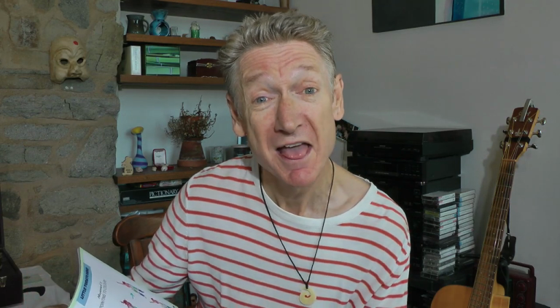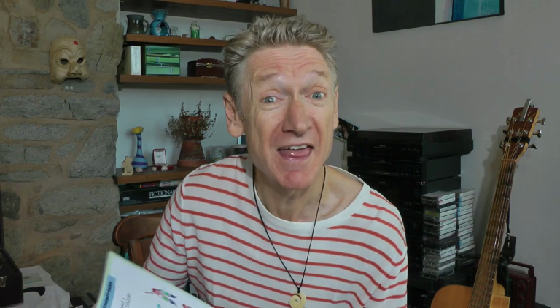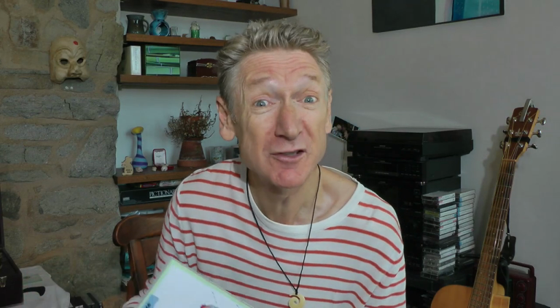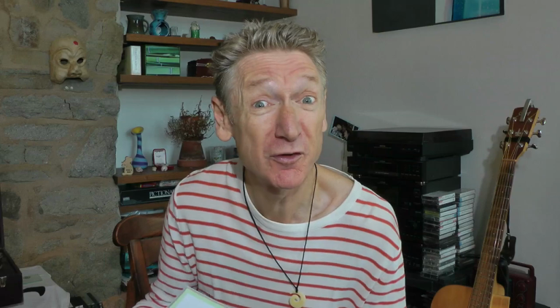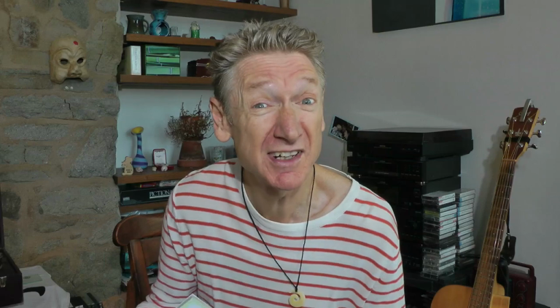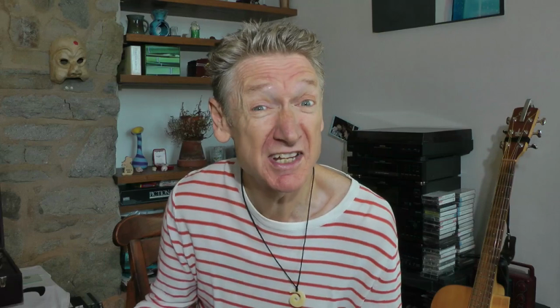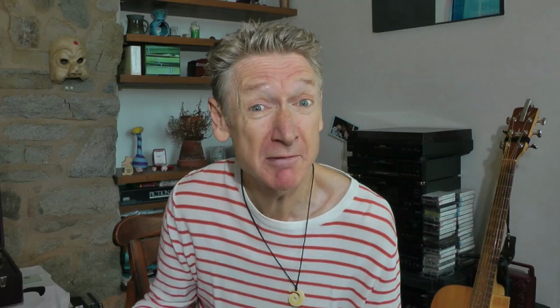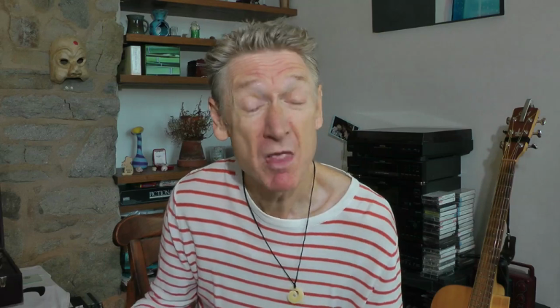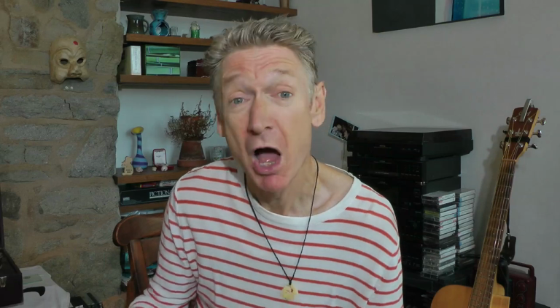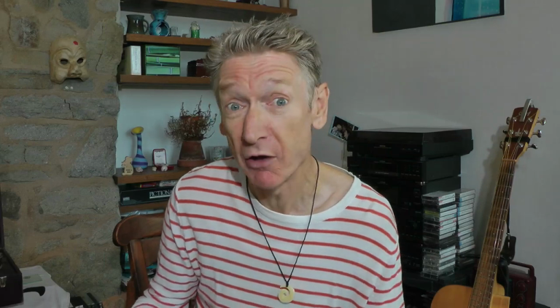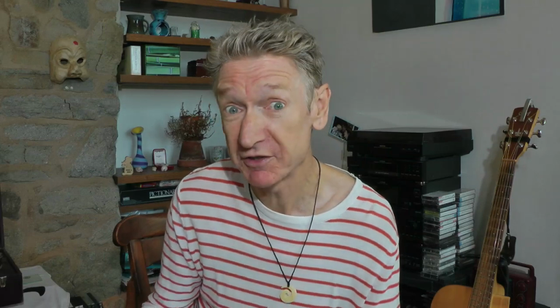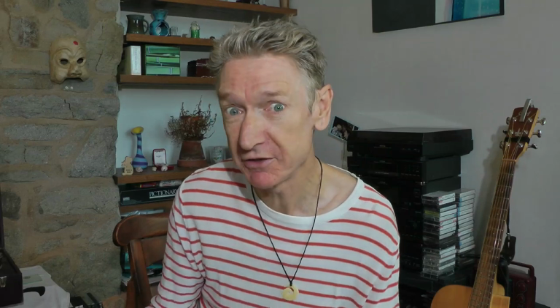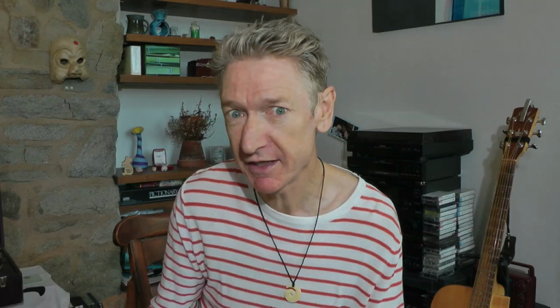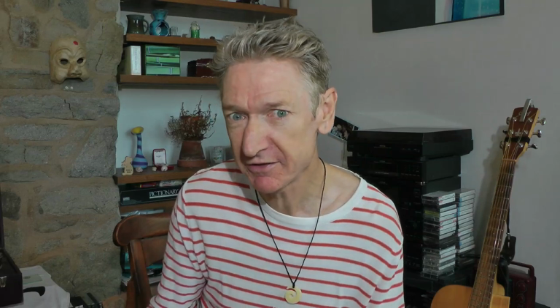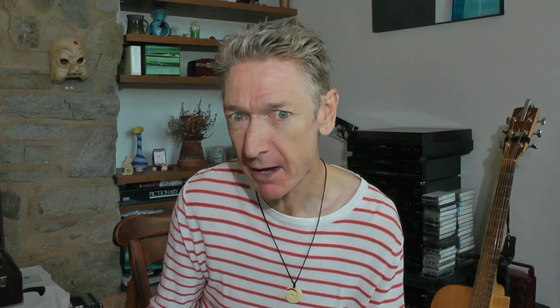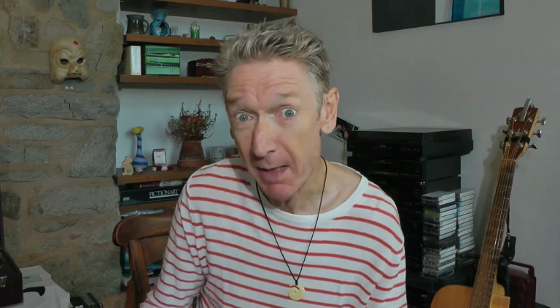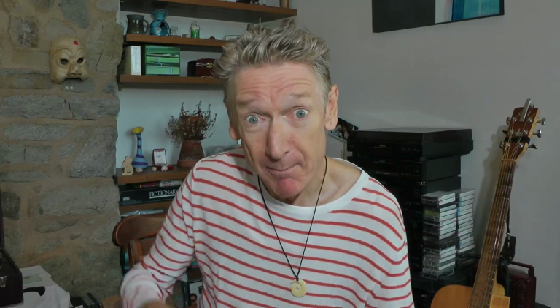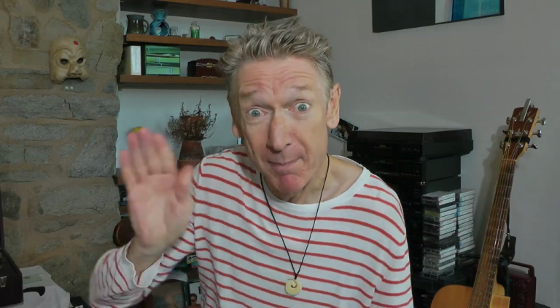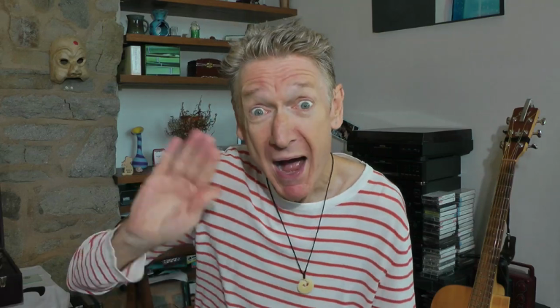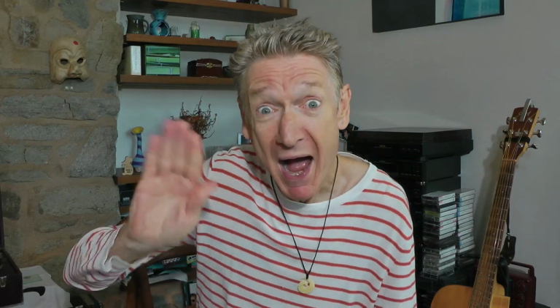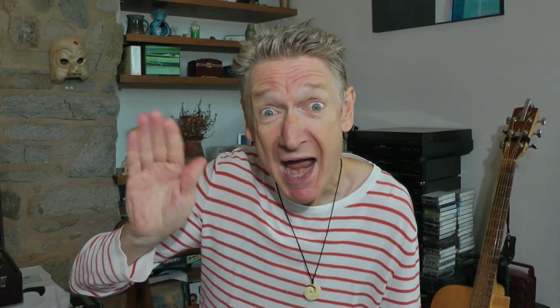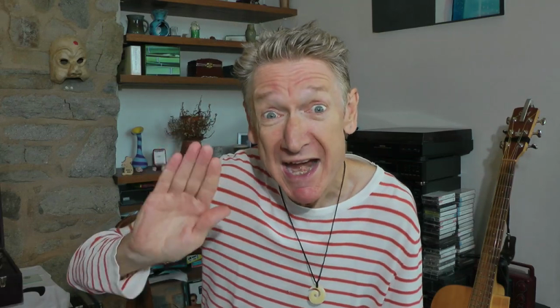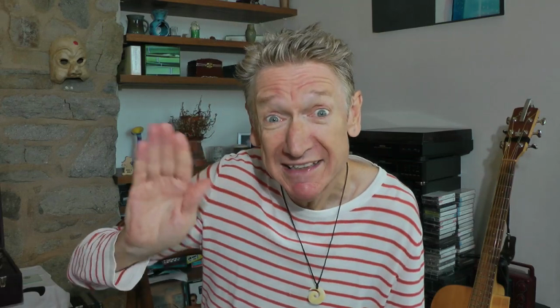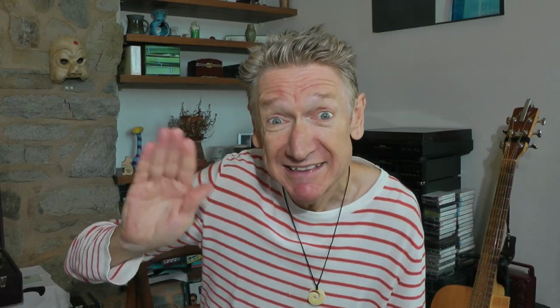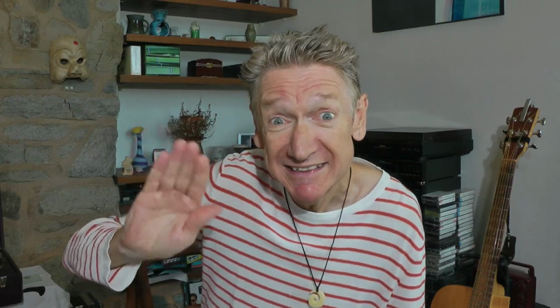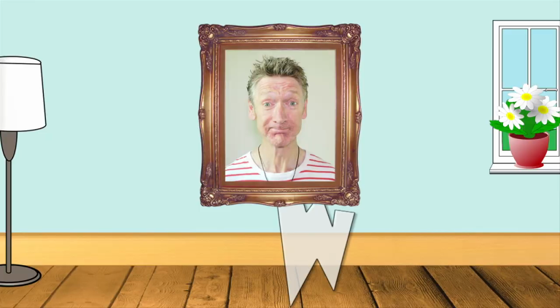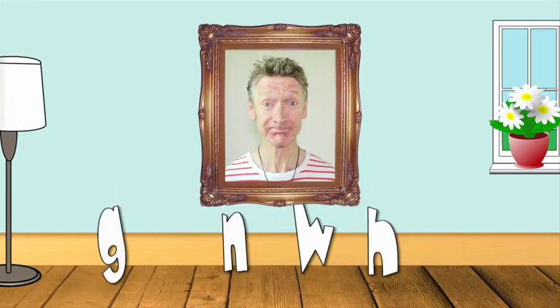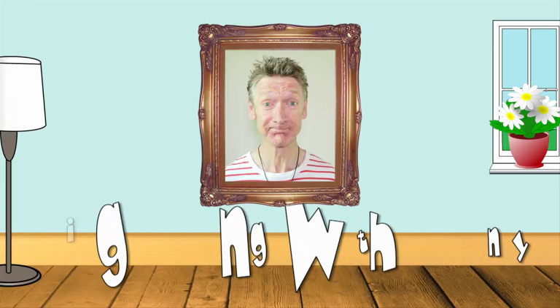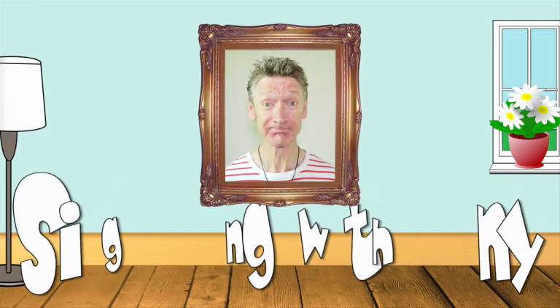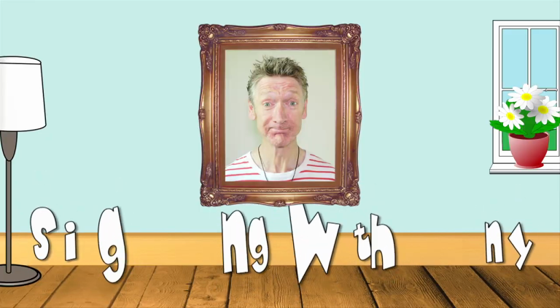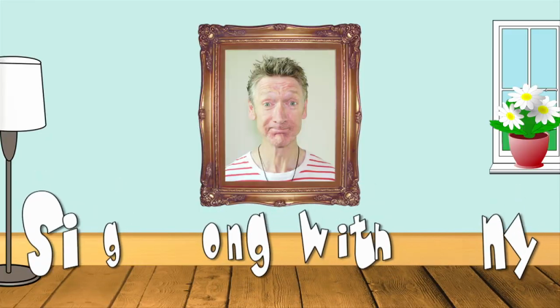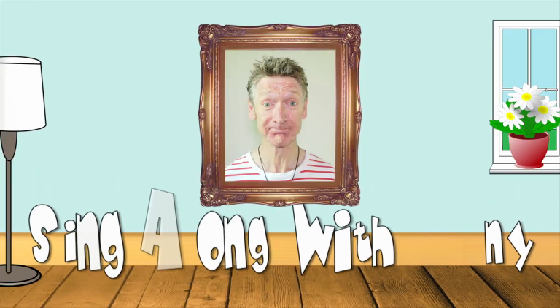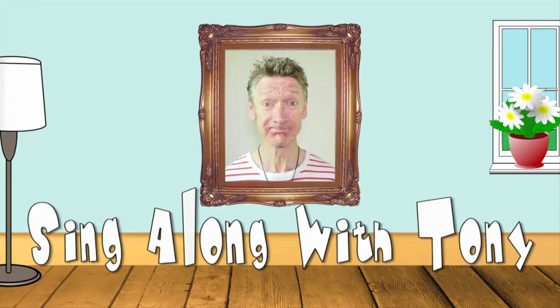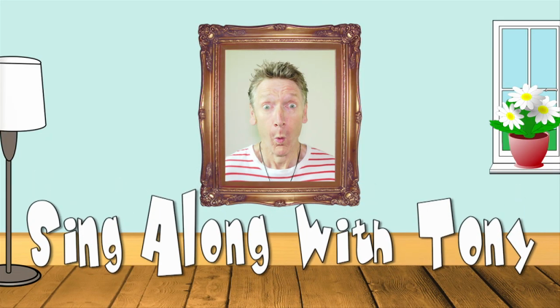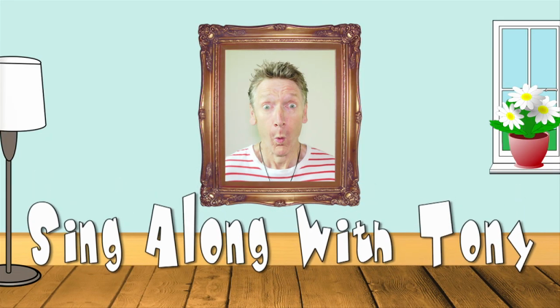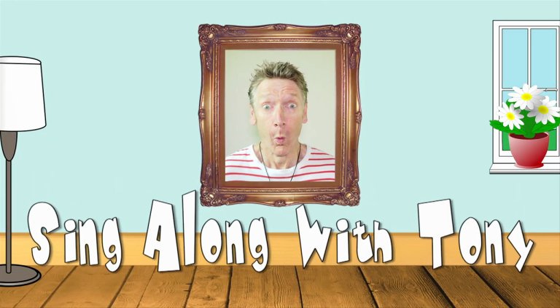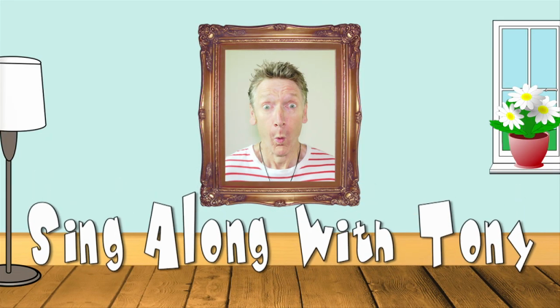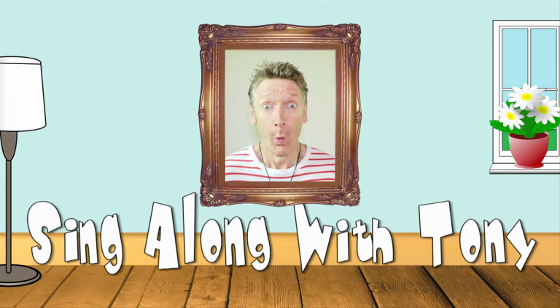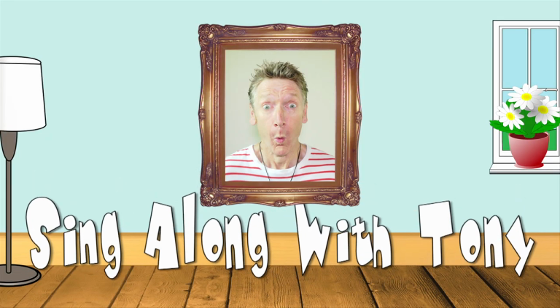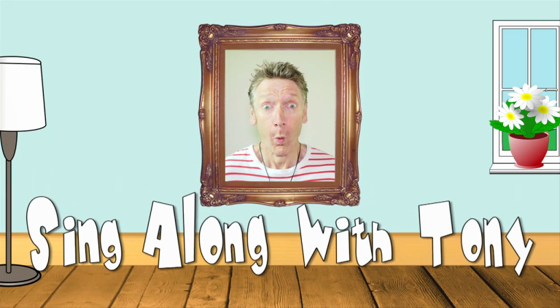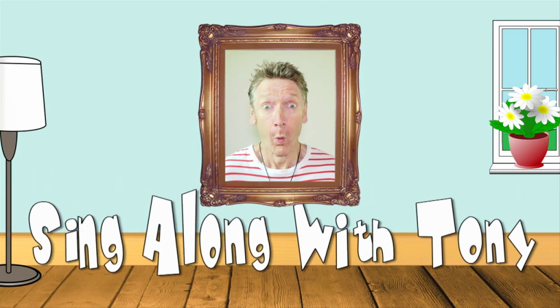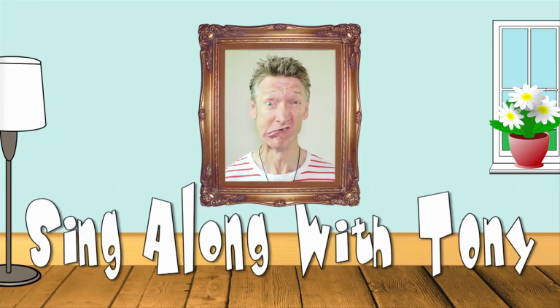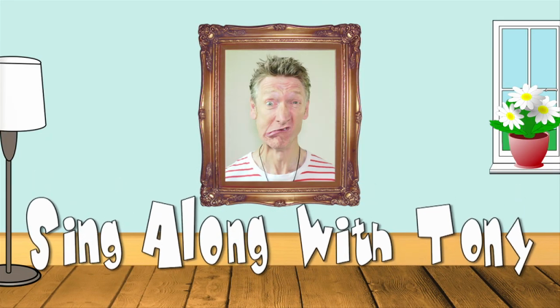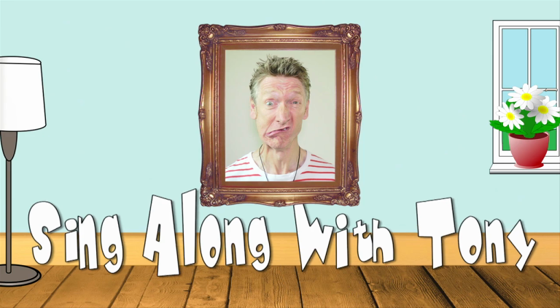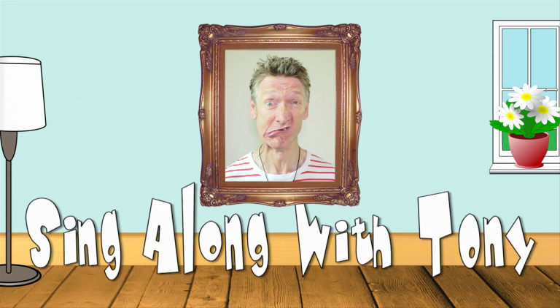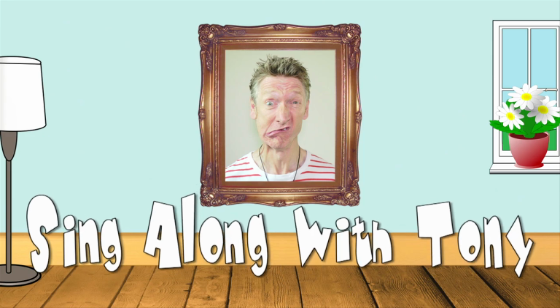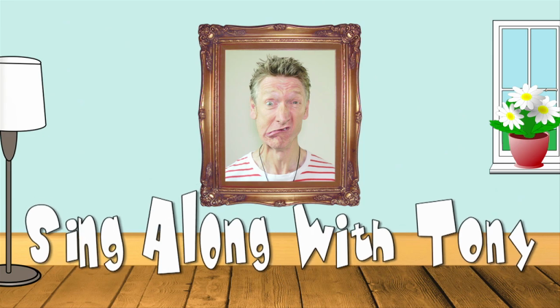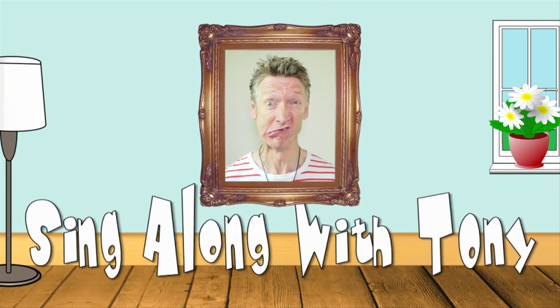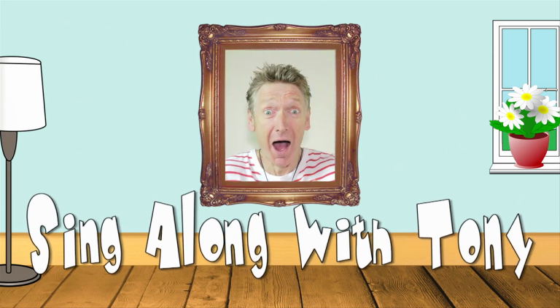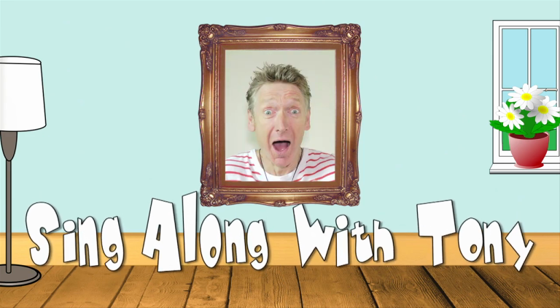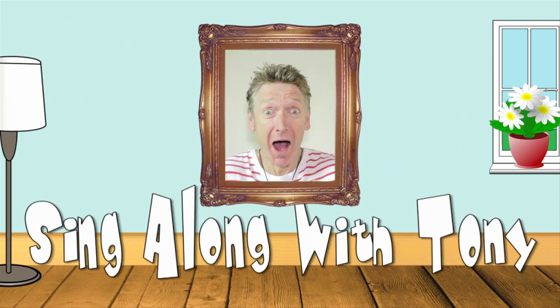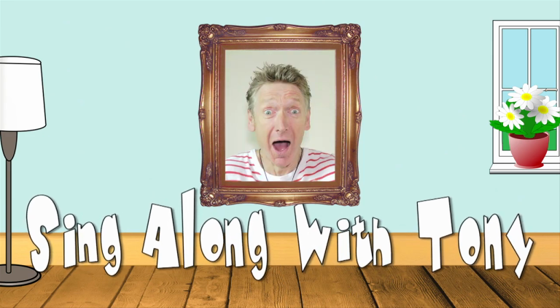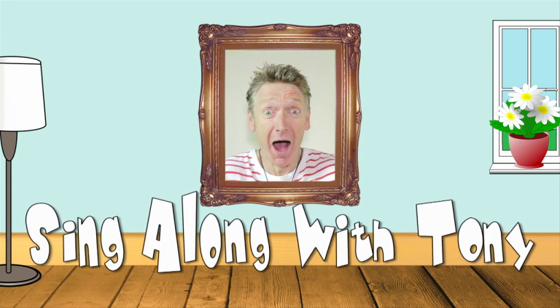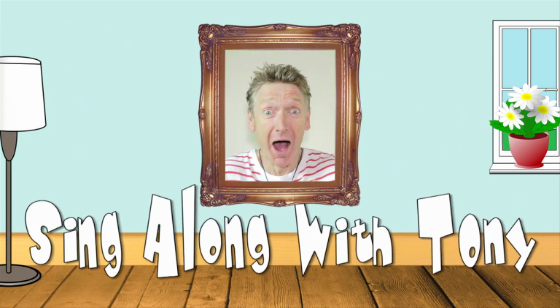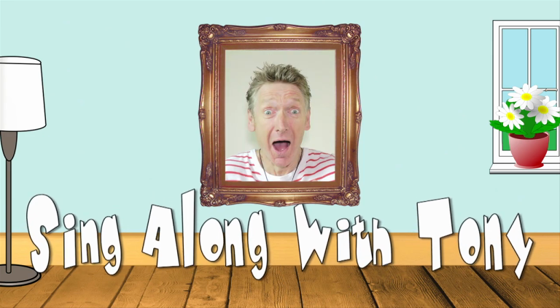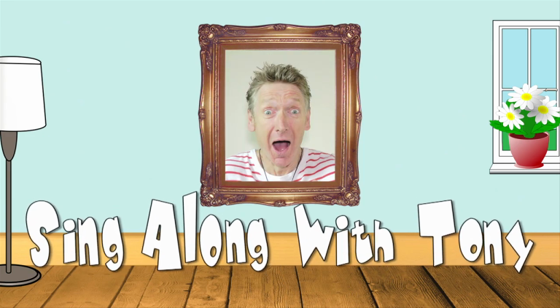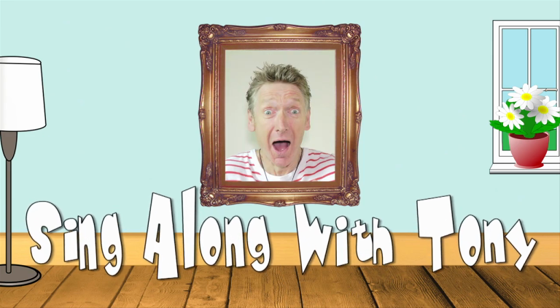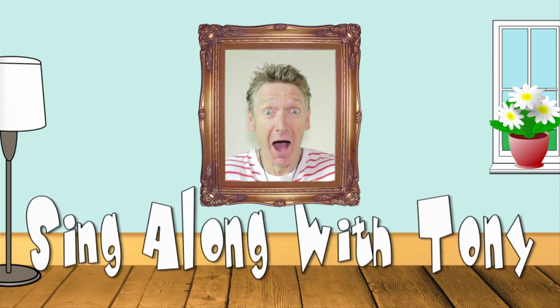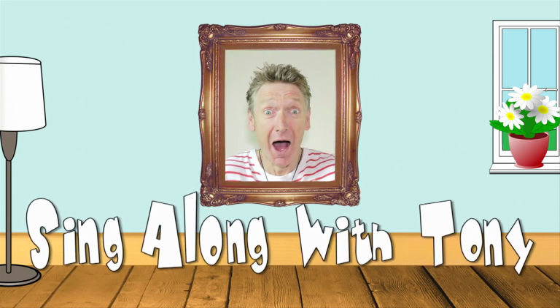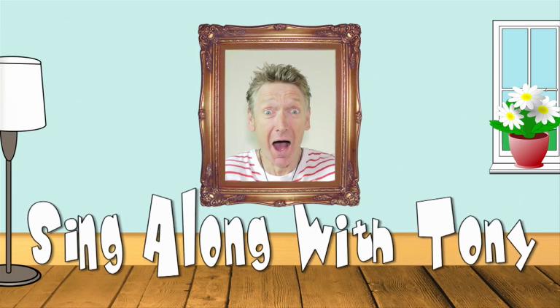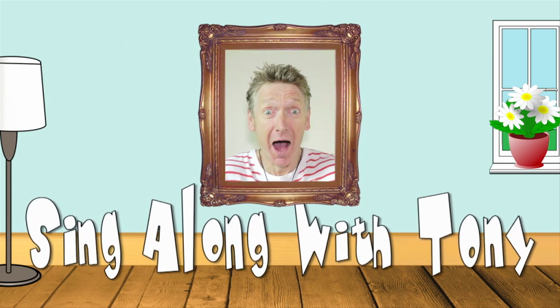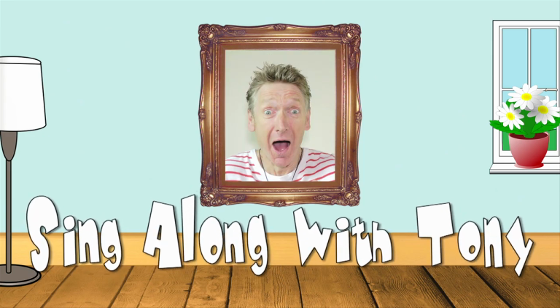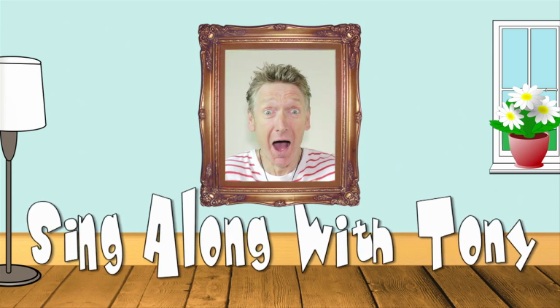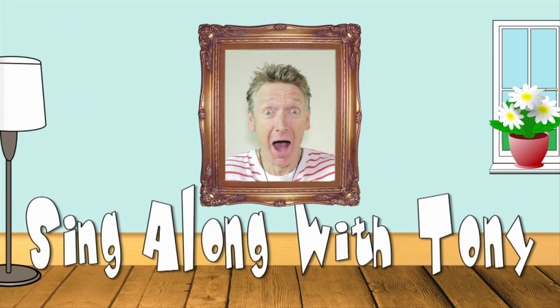Thanks for listening. I'll see you next time. Bye!